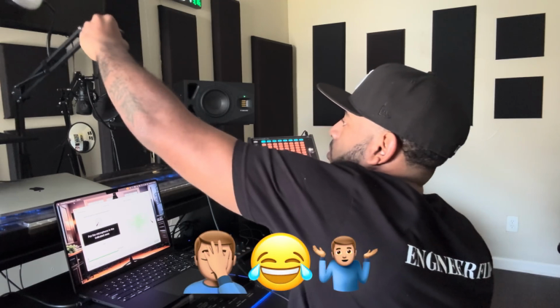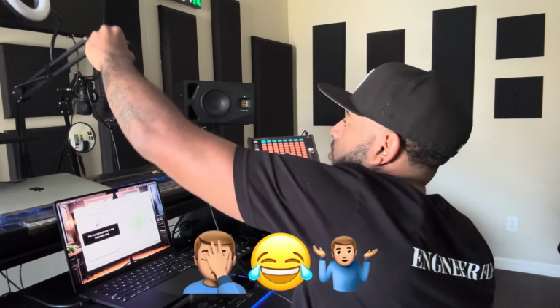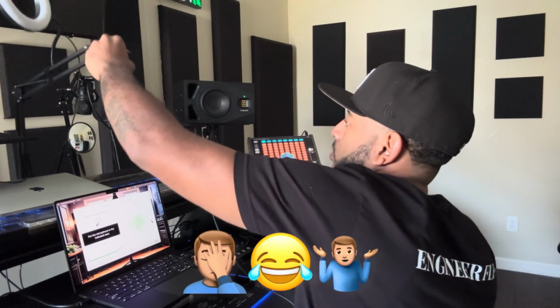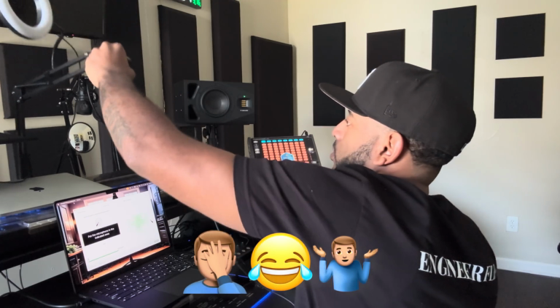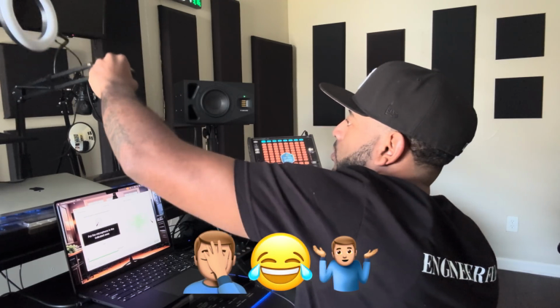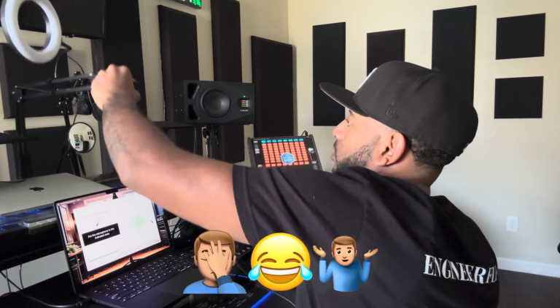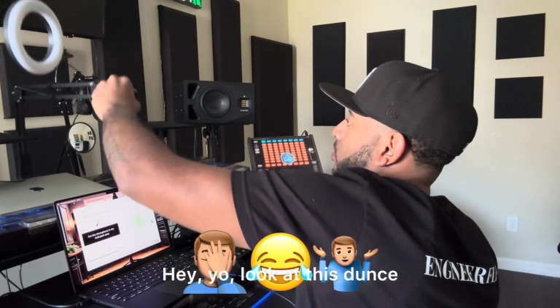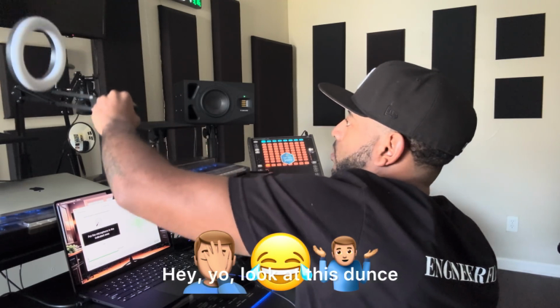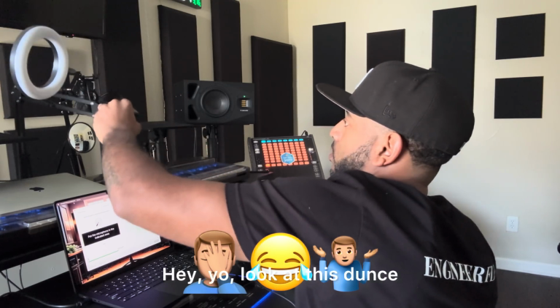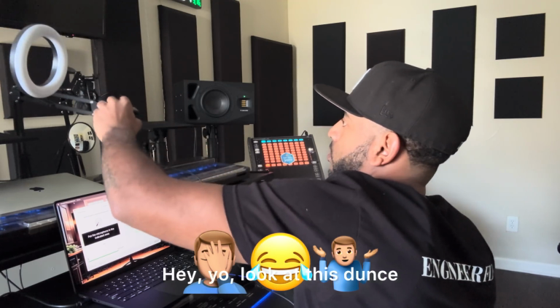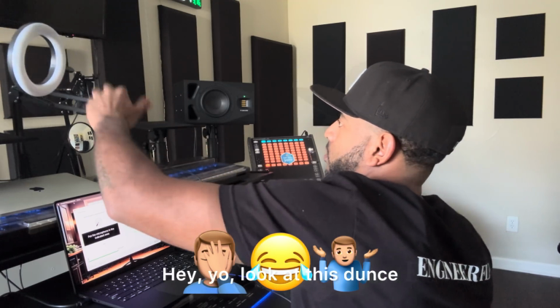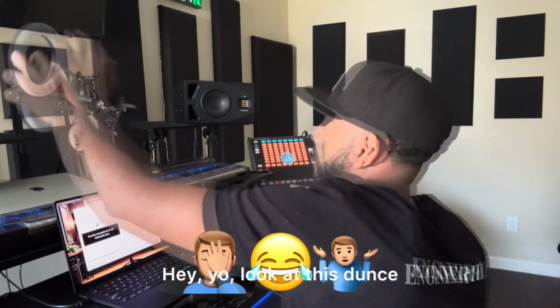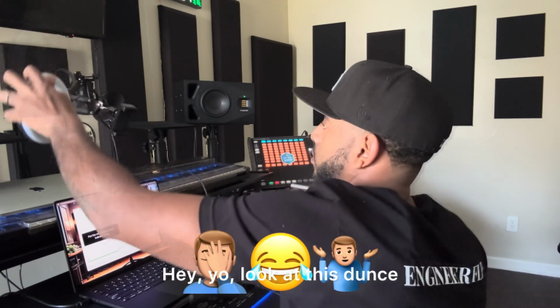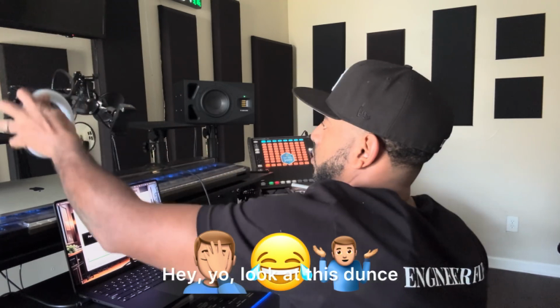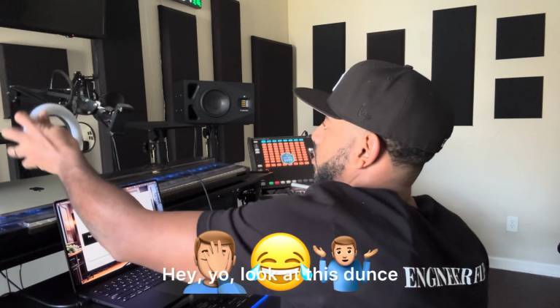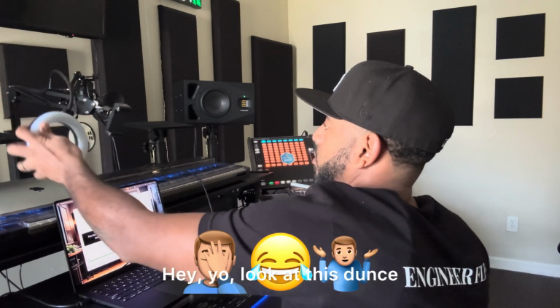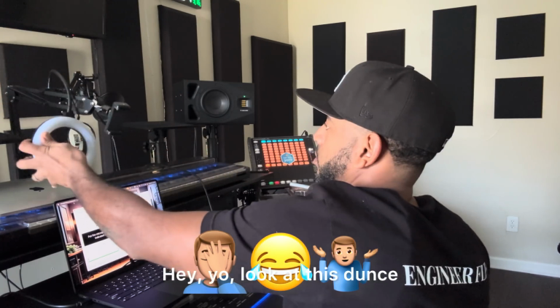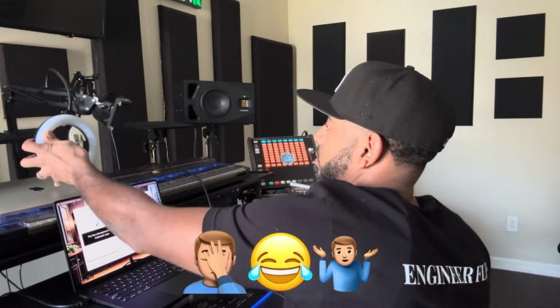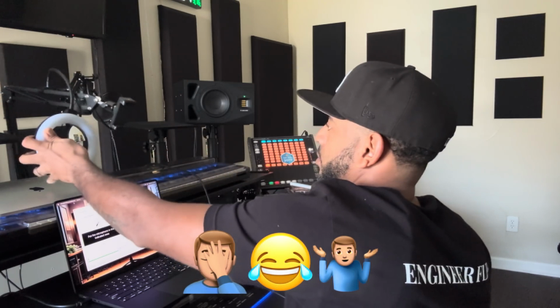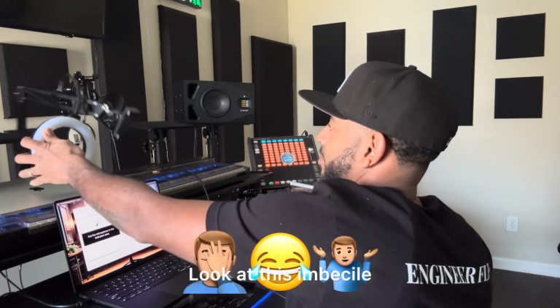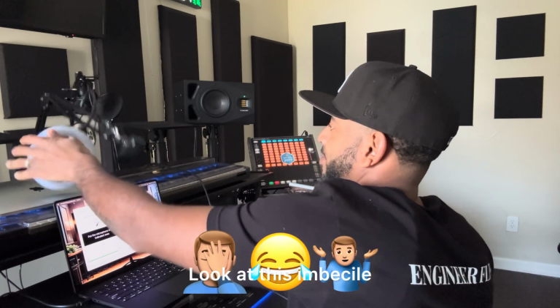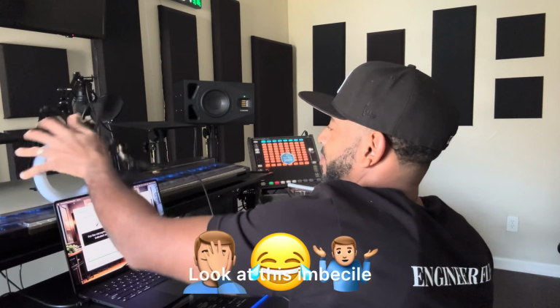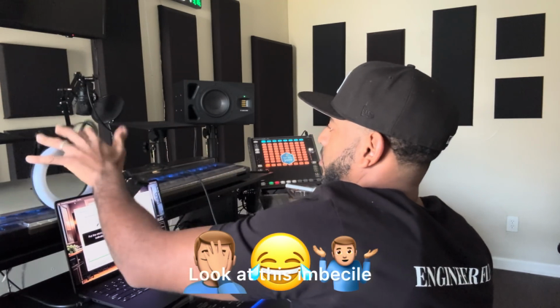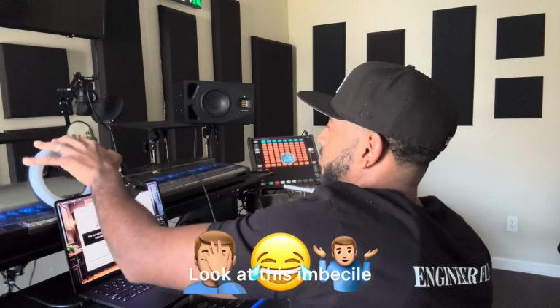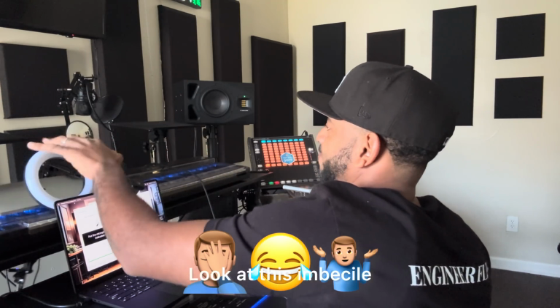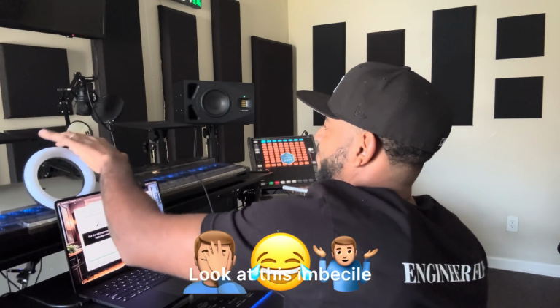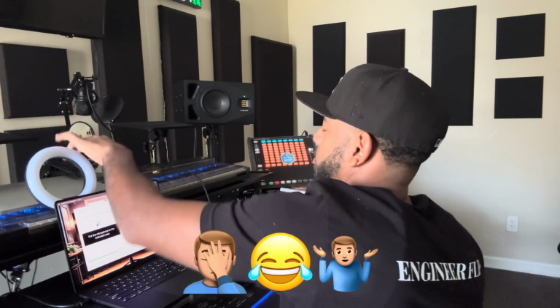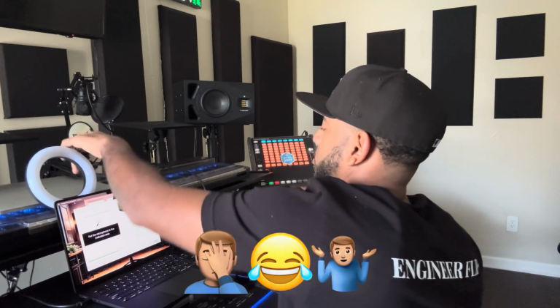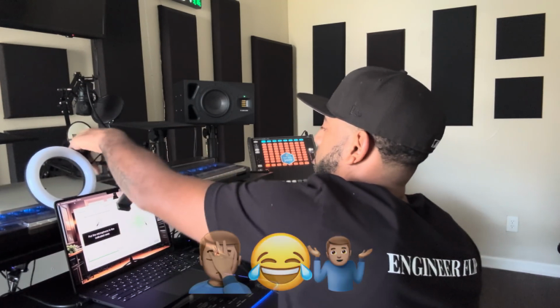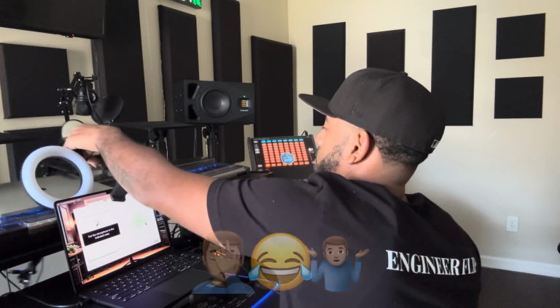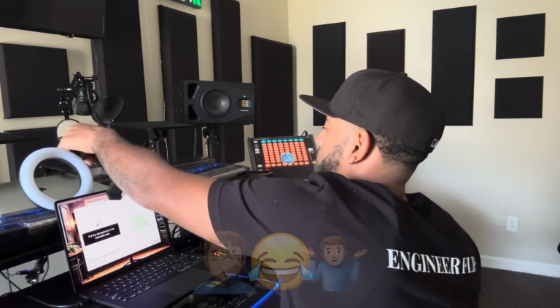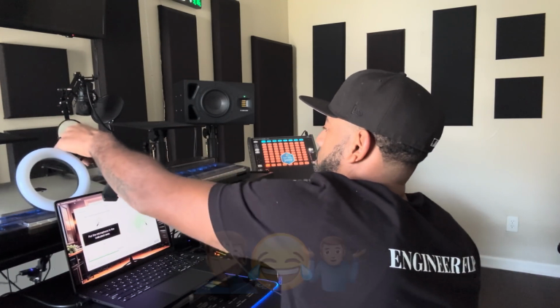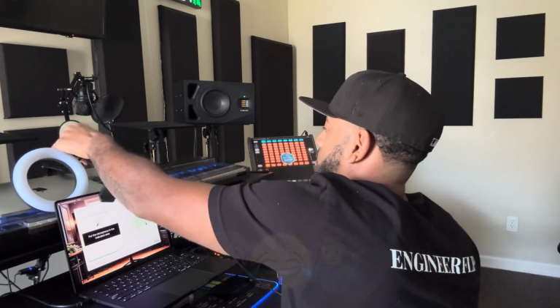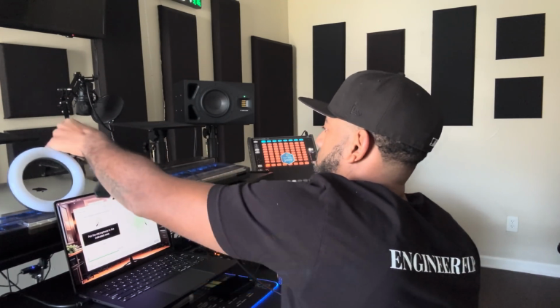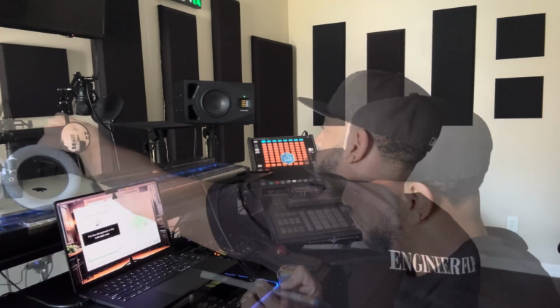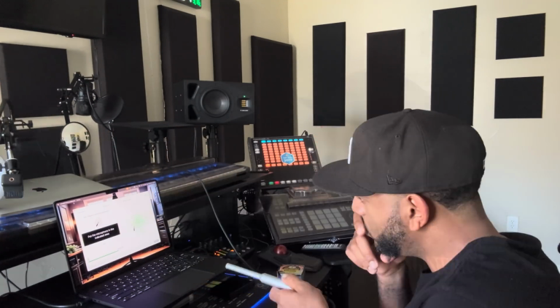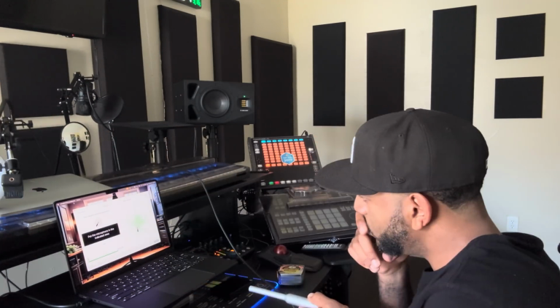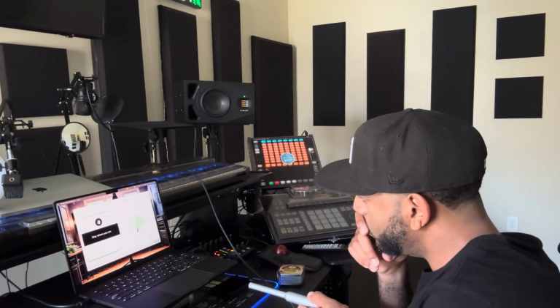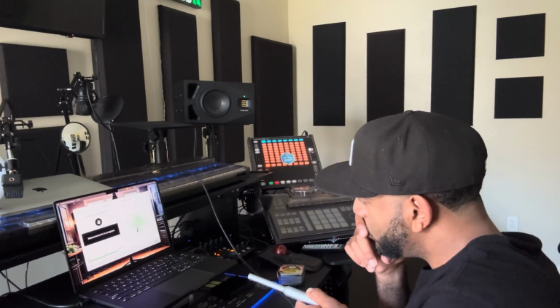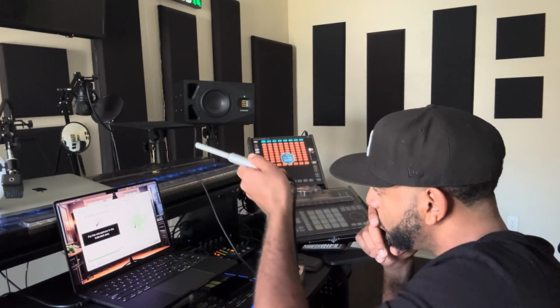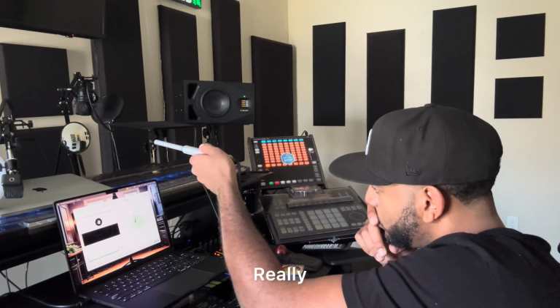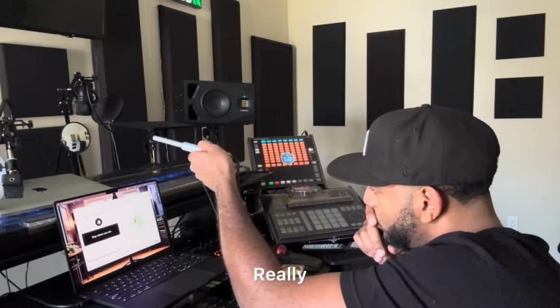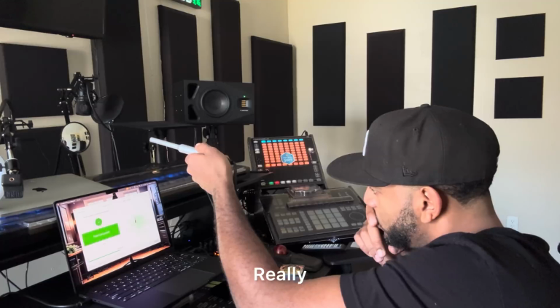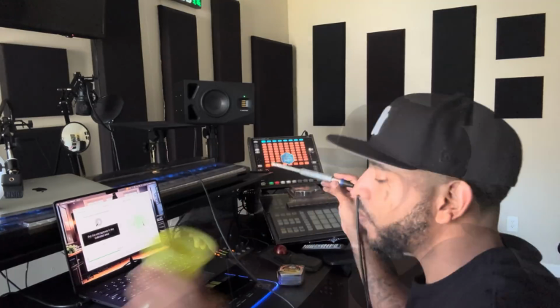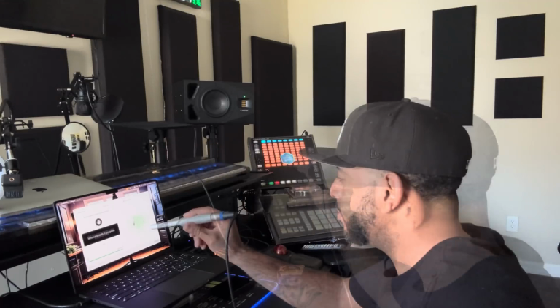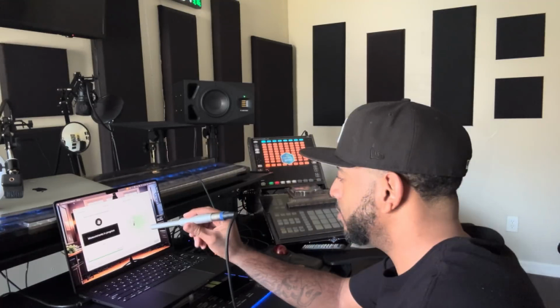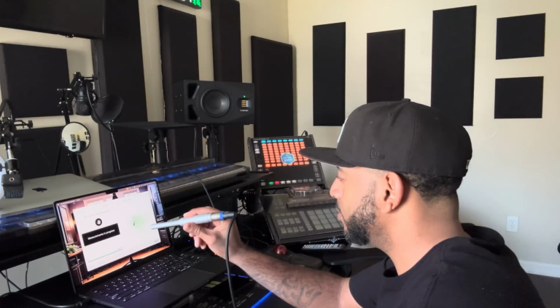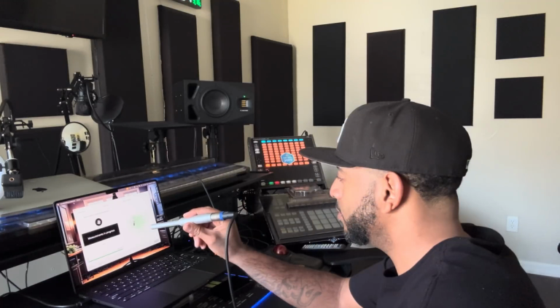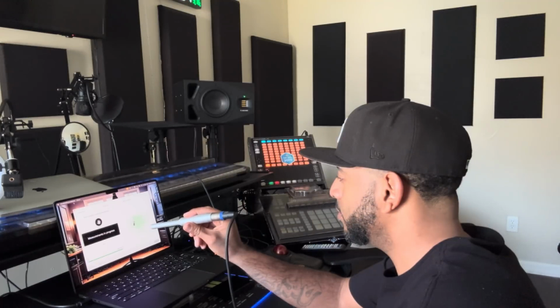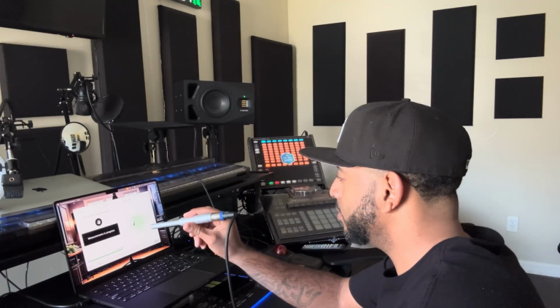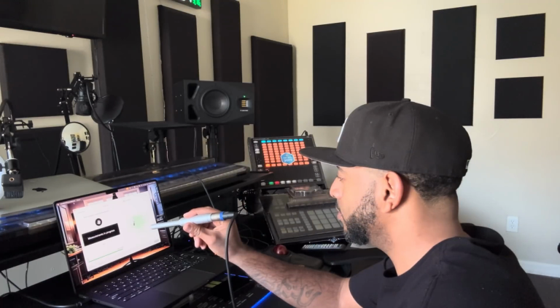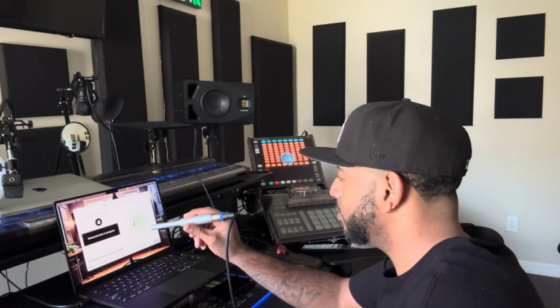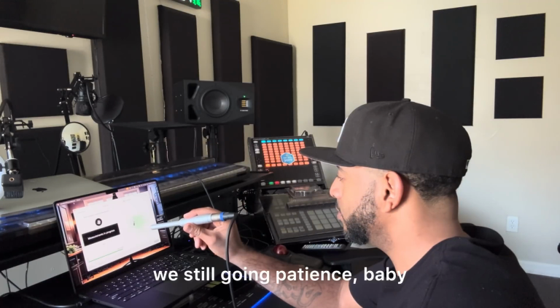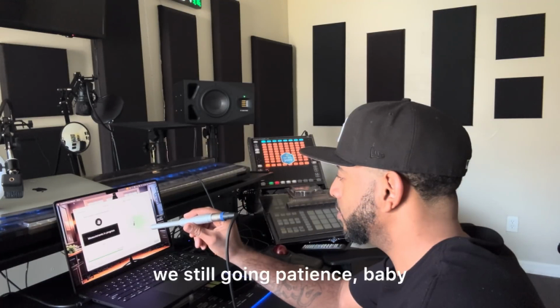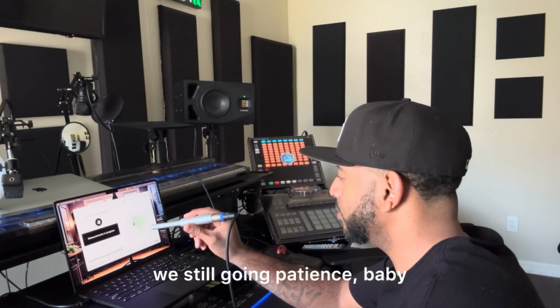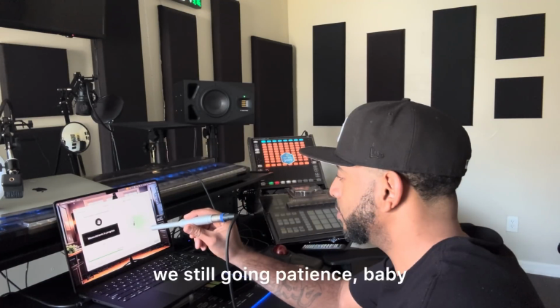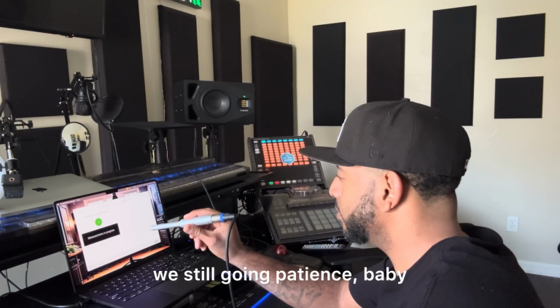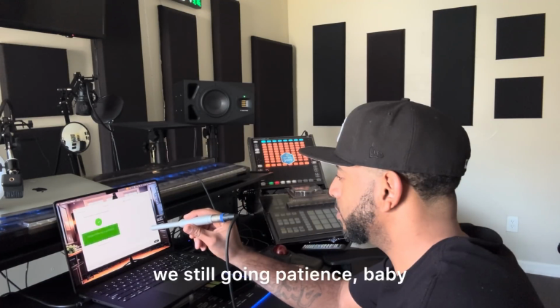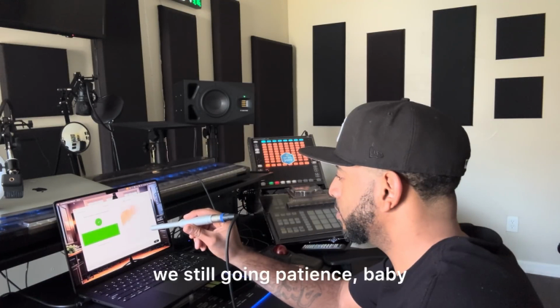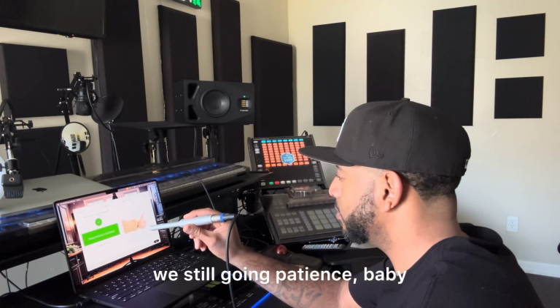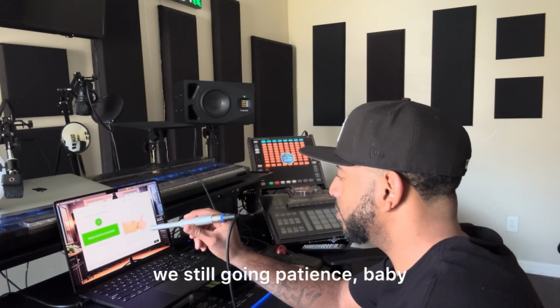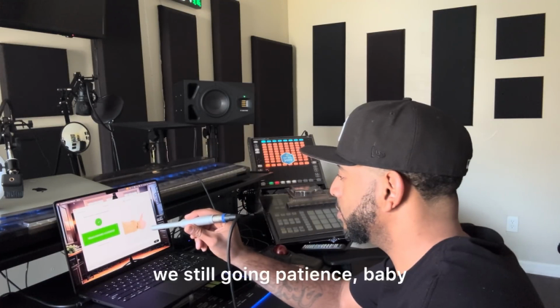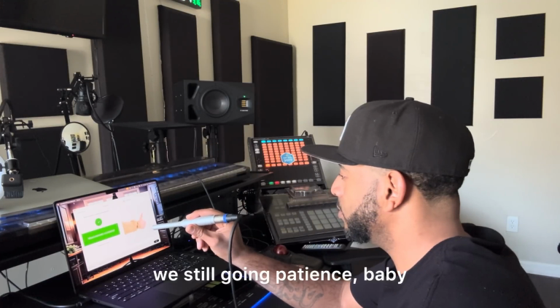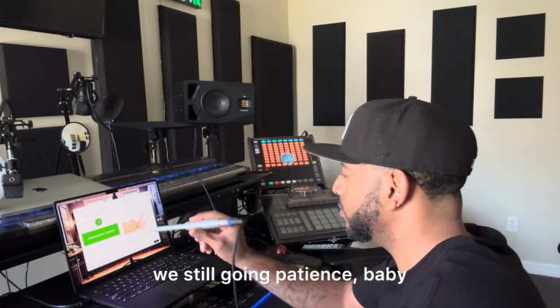Hey yo, look at this dunce. Look at this imbecile. Really? All right, we still going. Patience, baby.